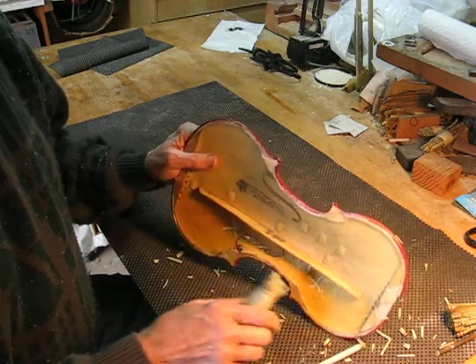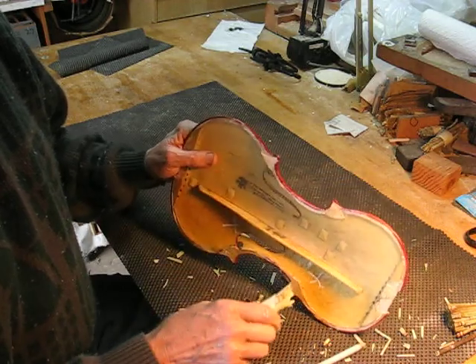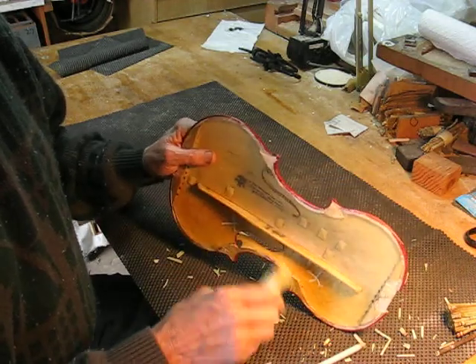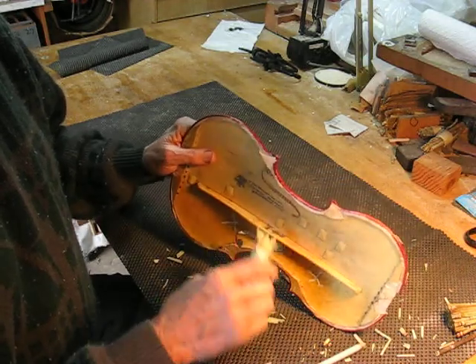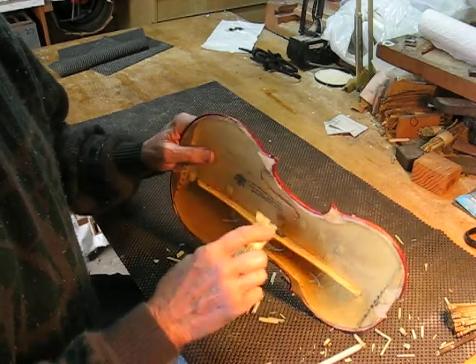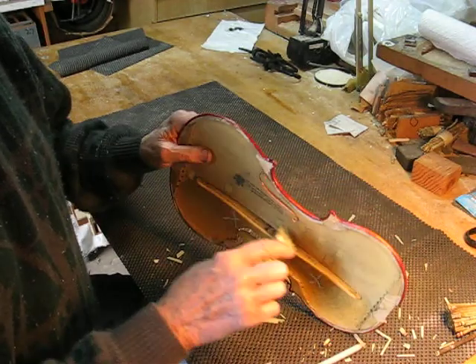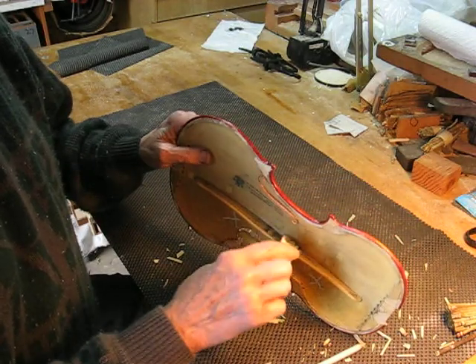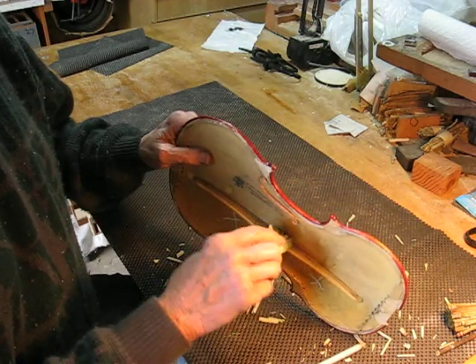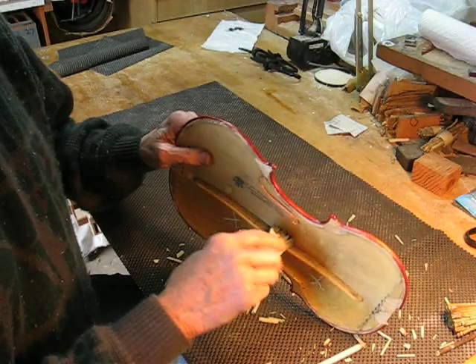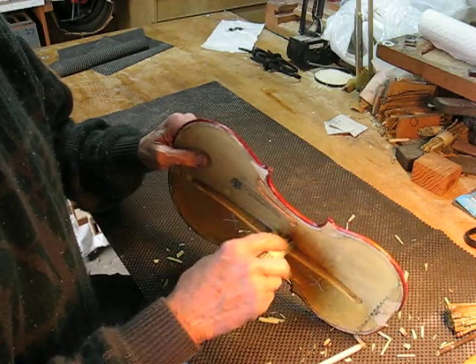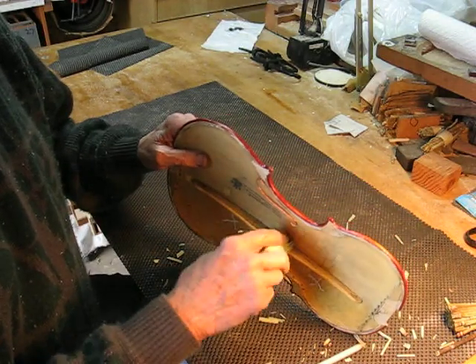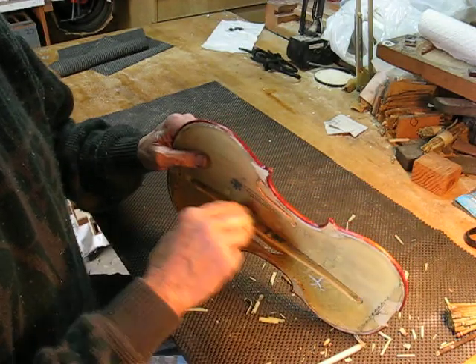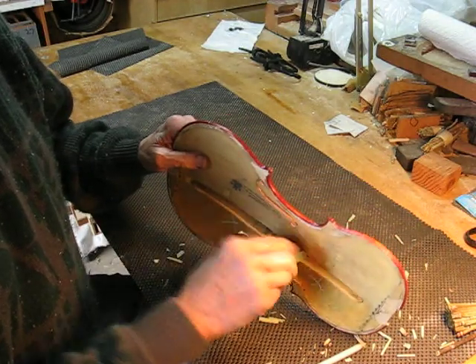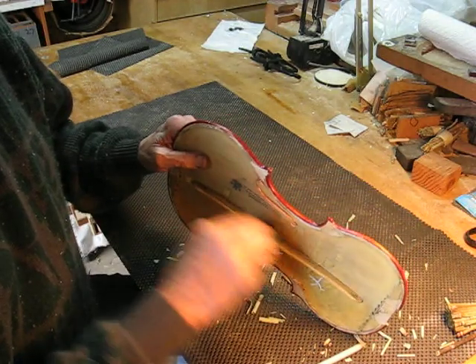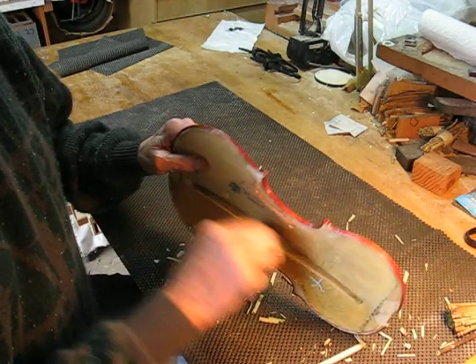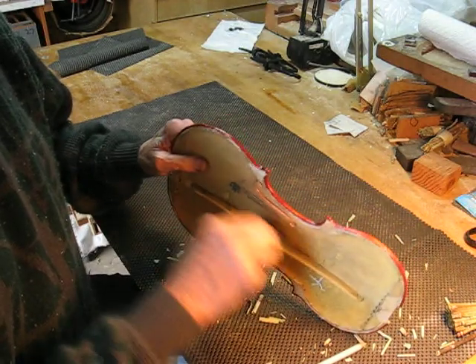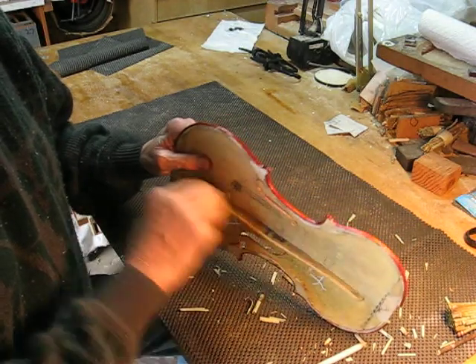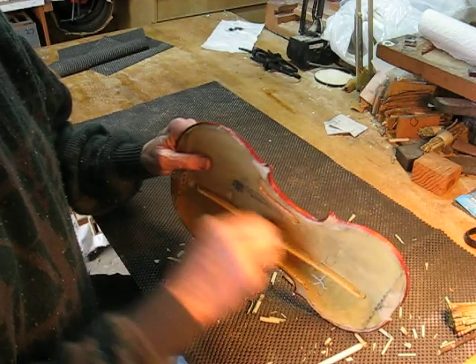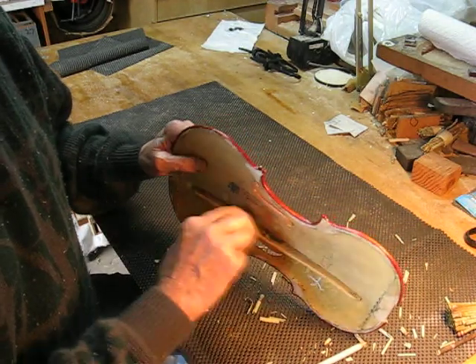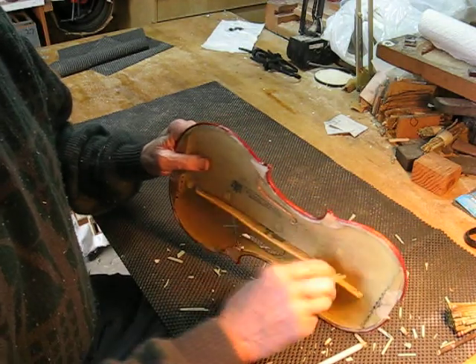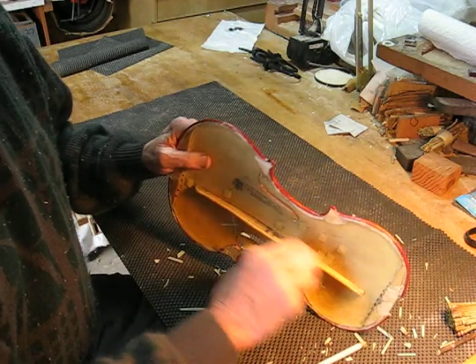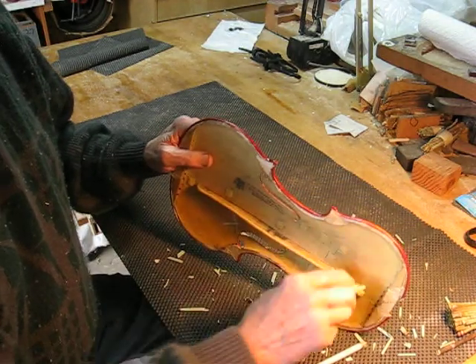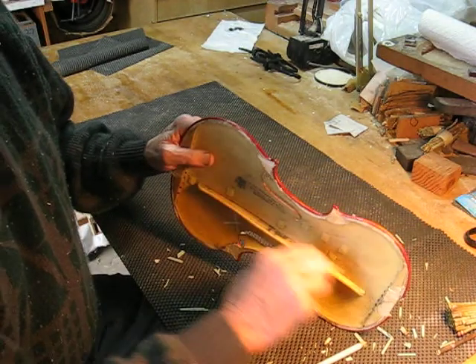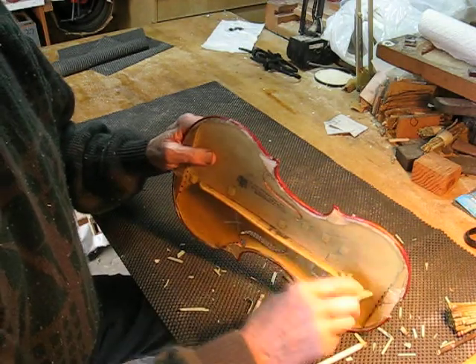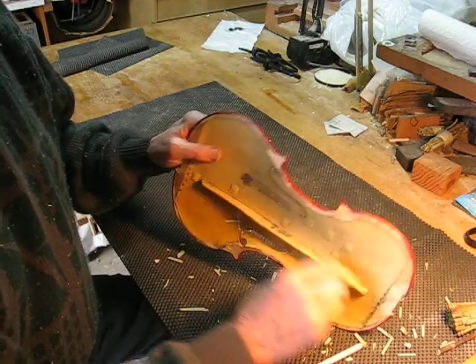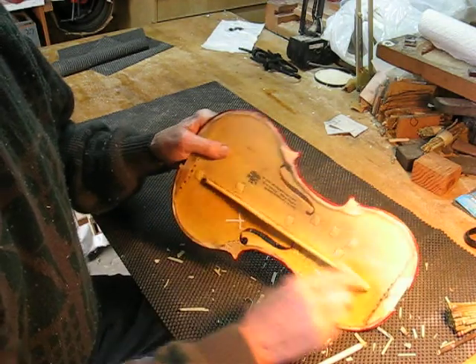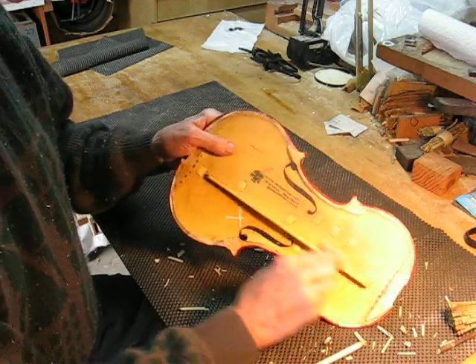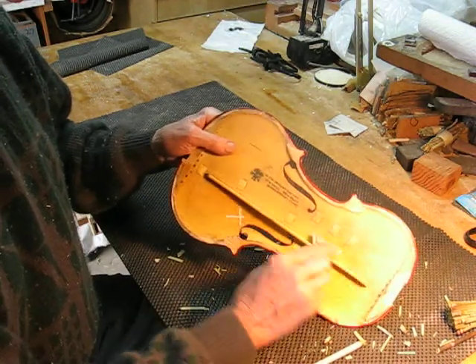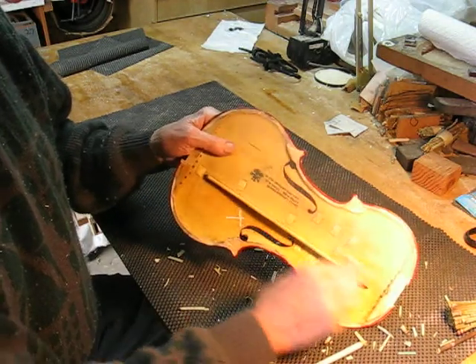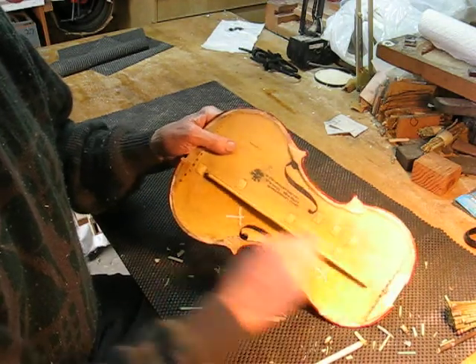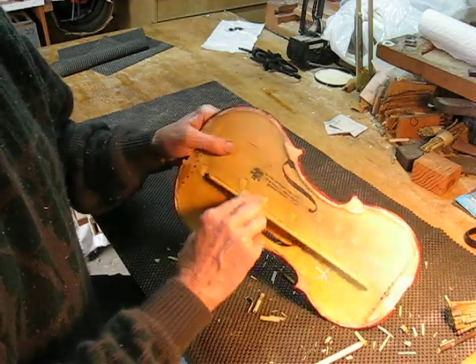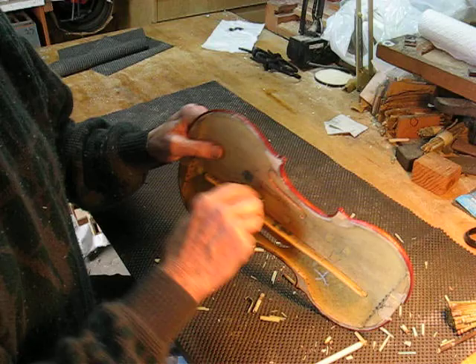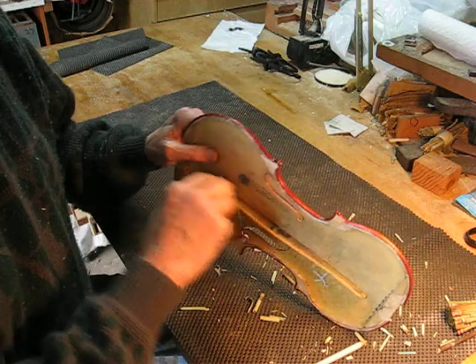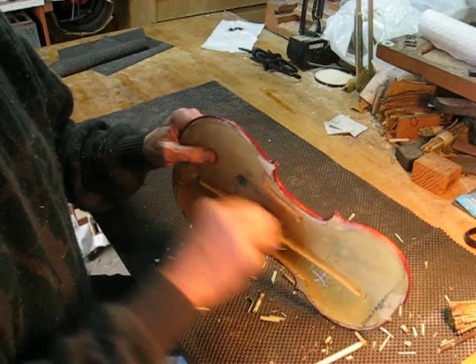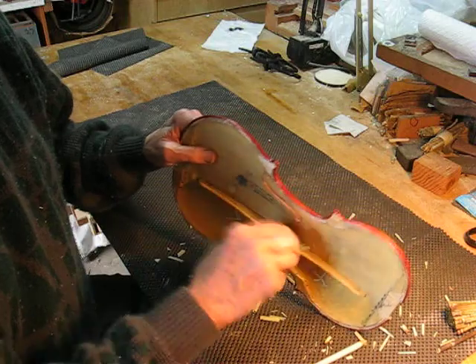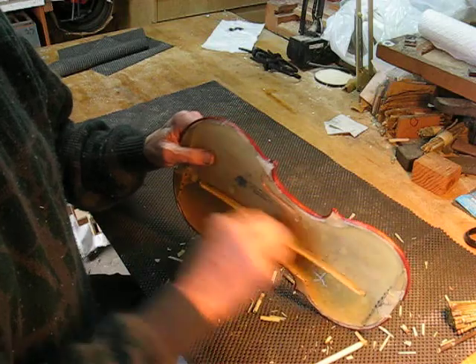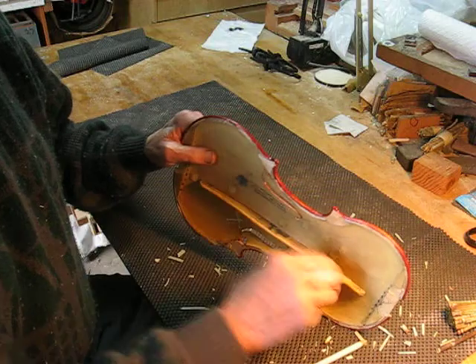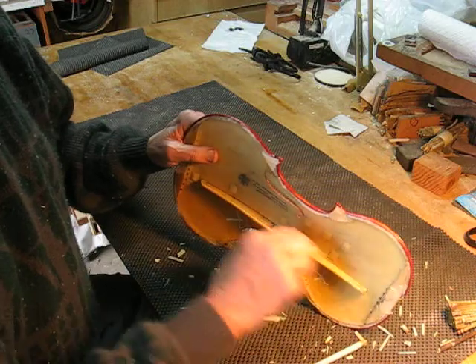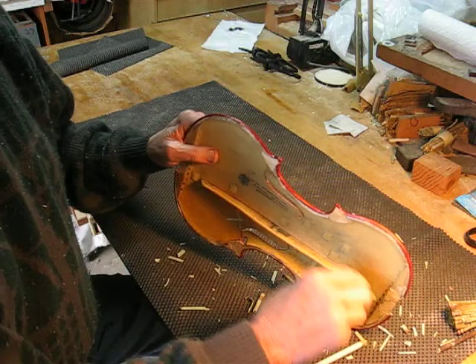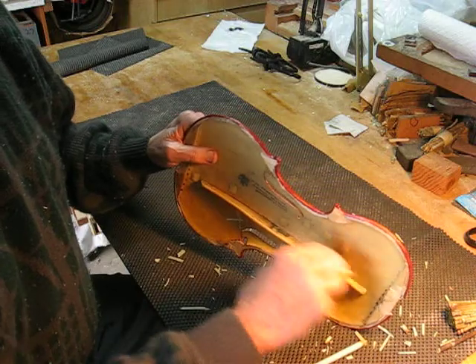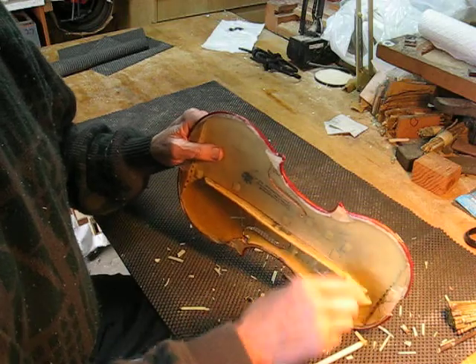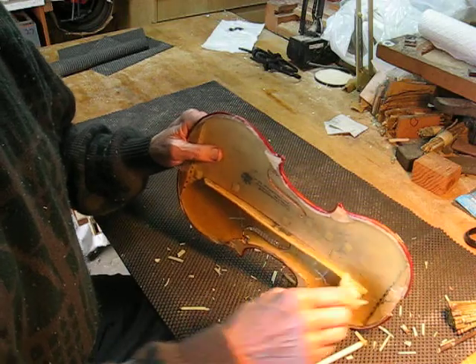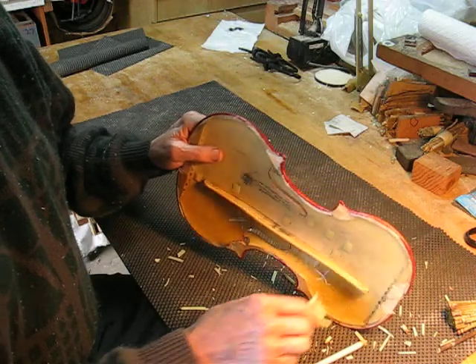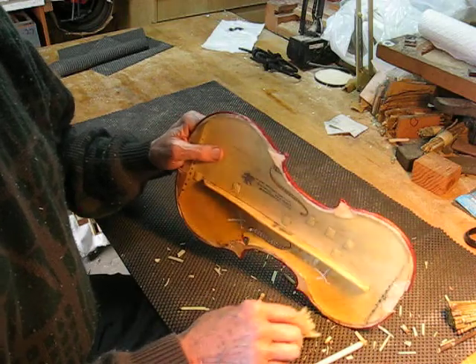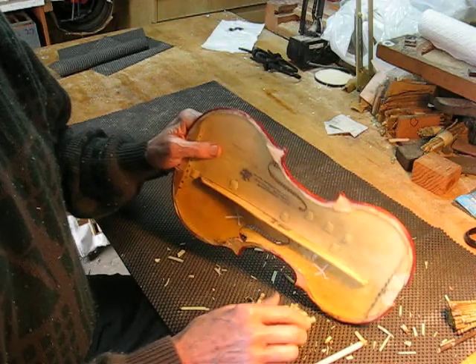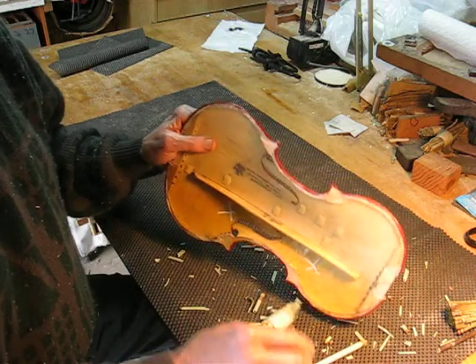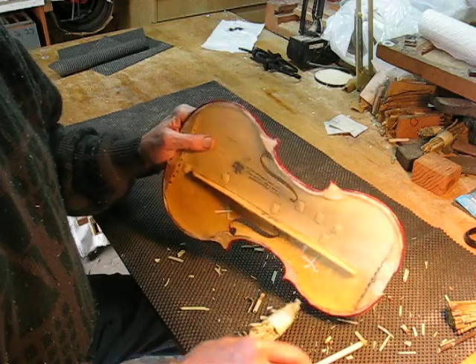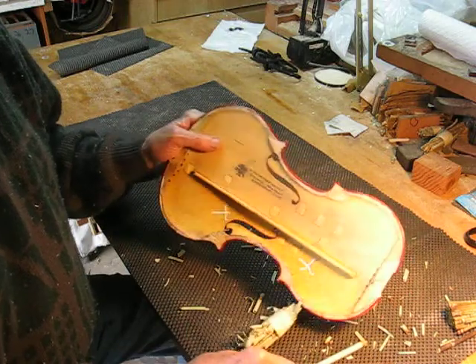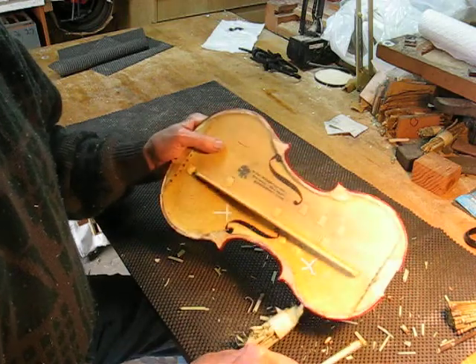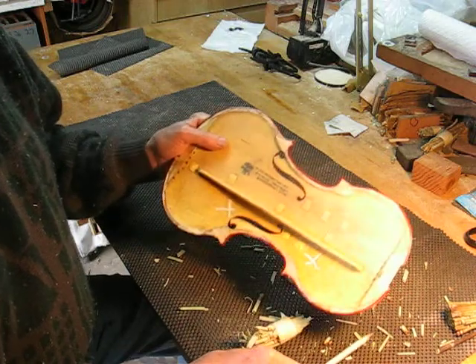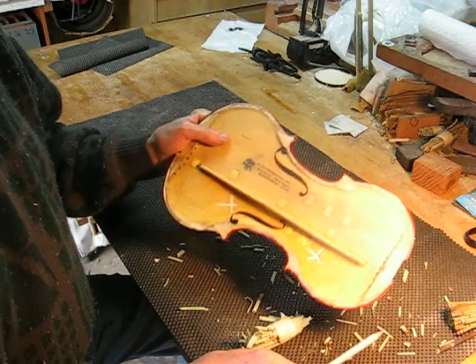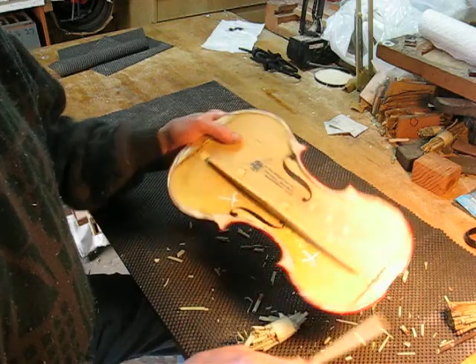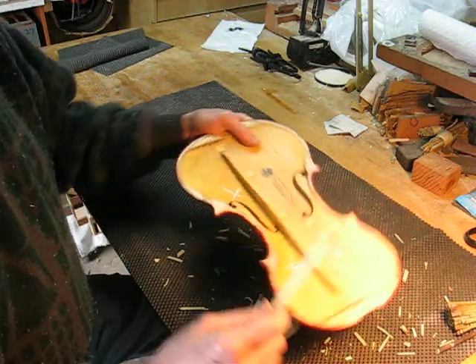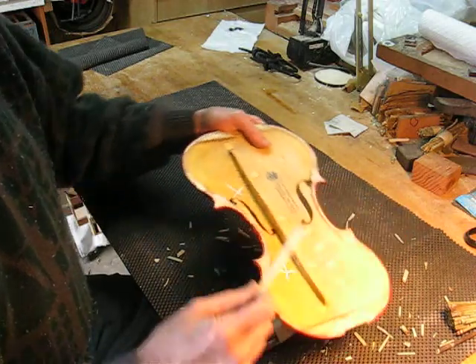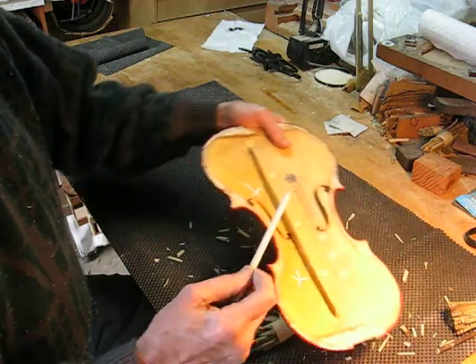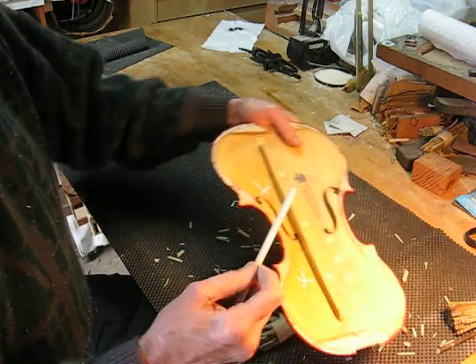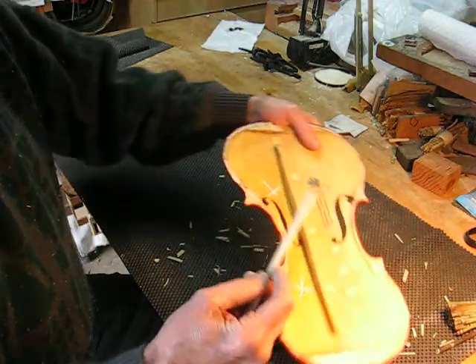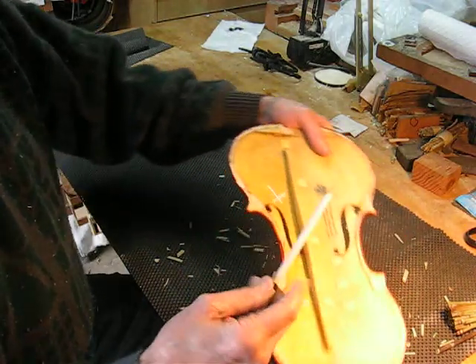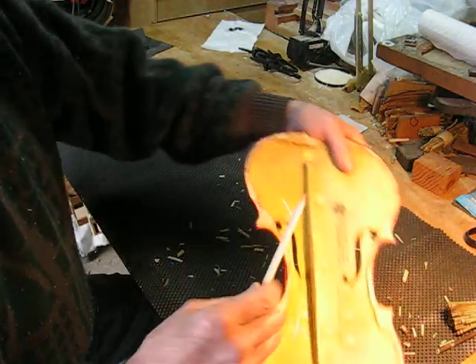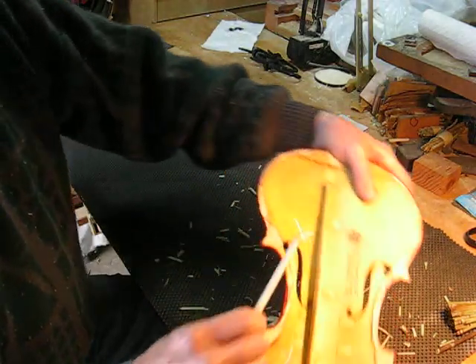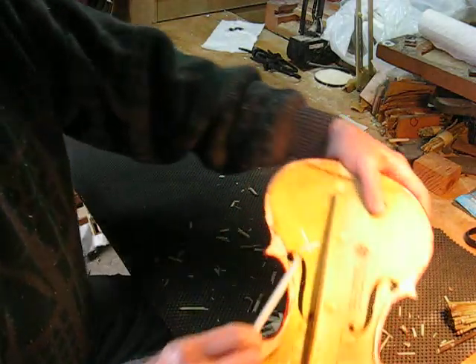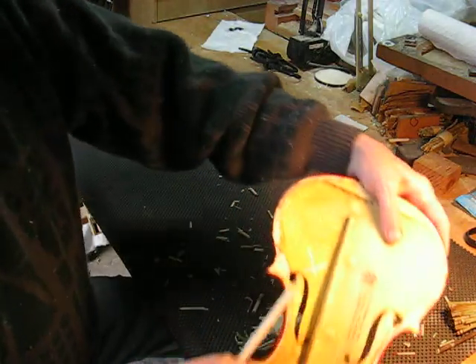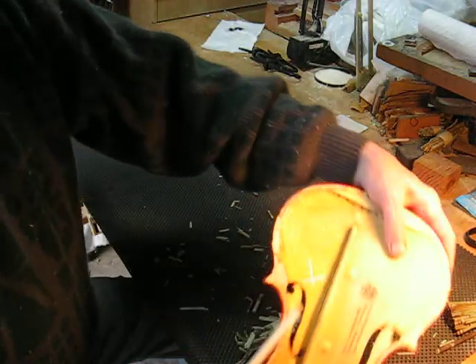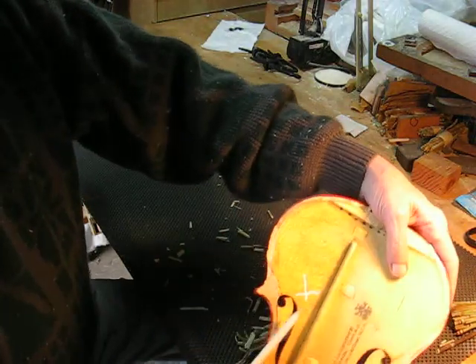And on this side, I rubbed the base bar down twice. And this is the difference in the tap tone.